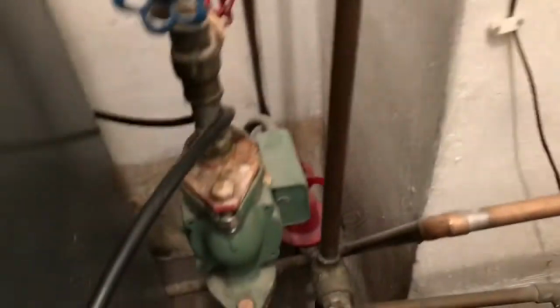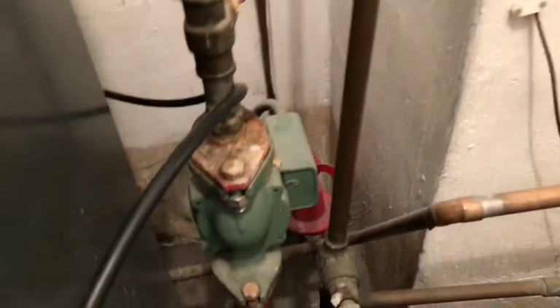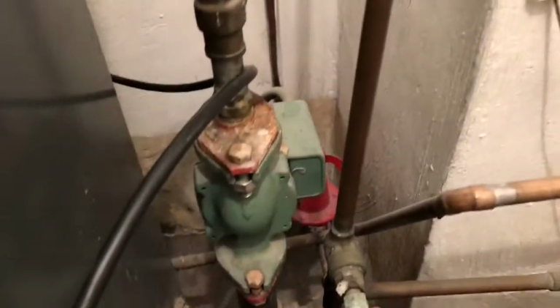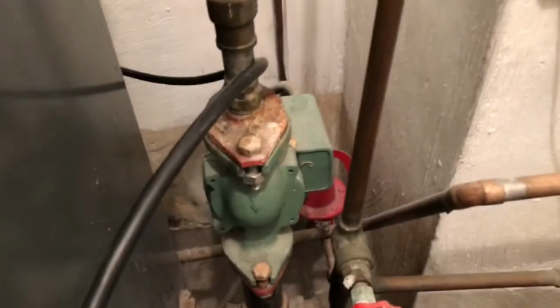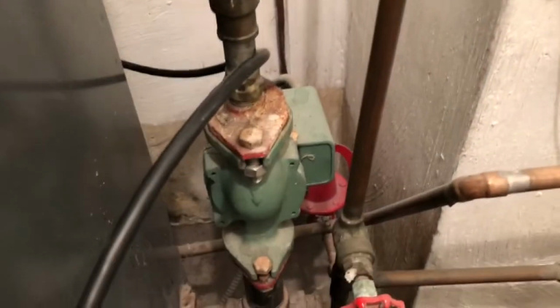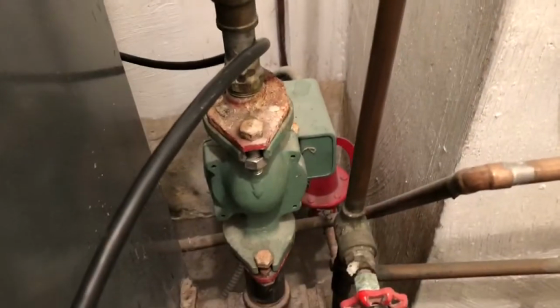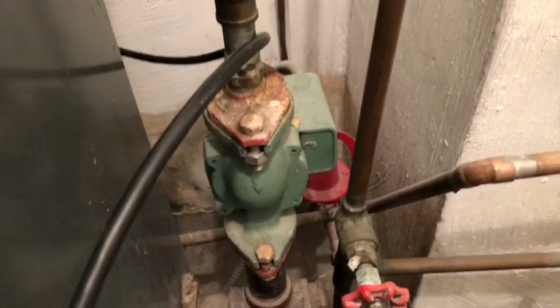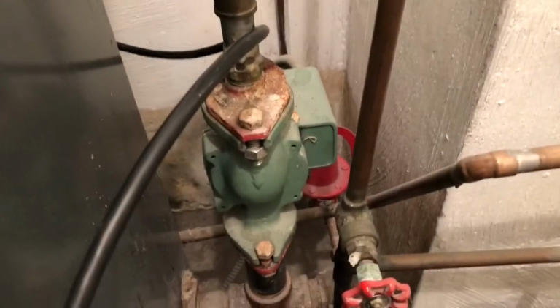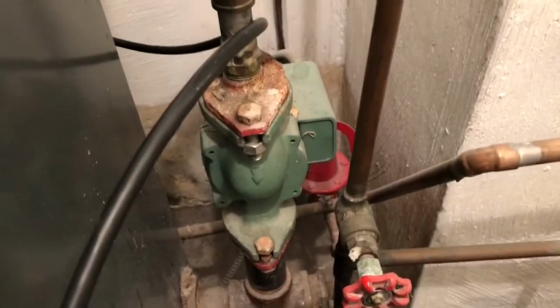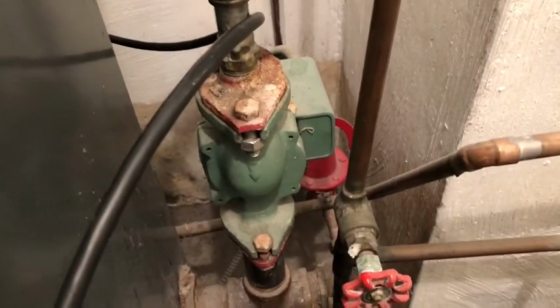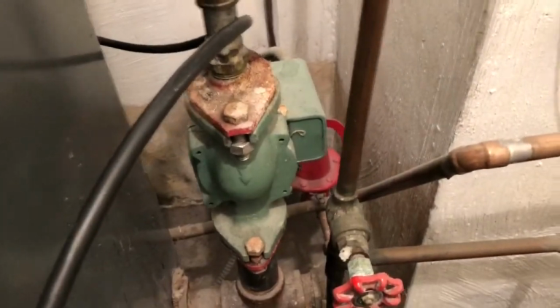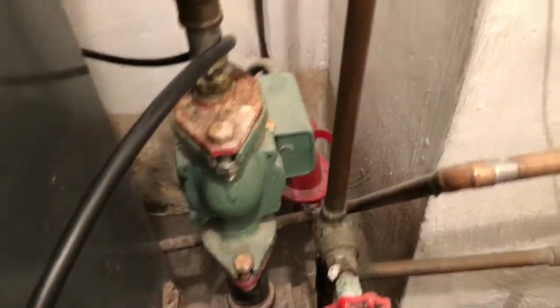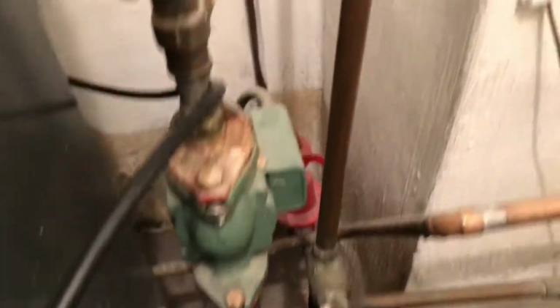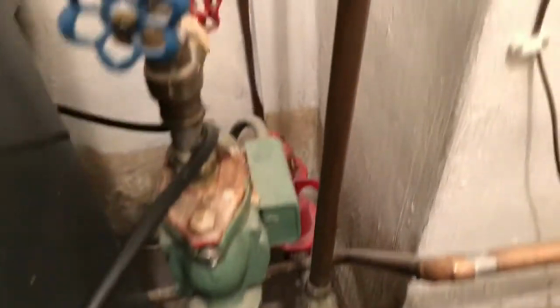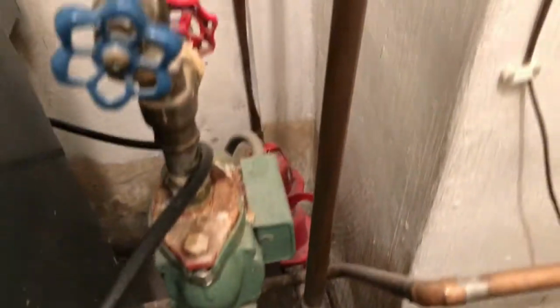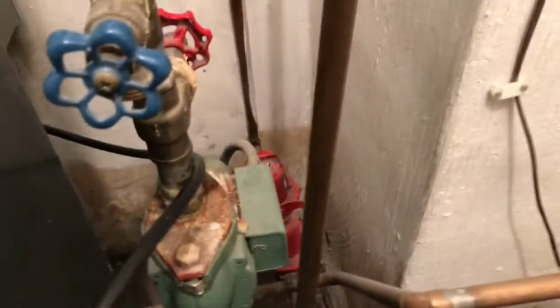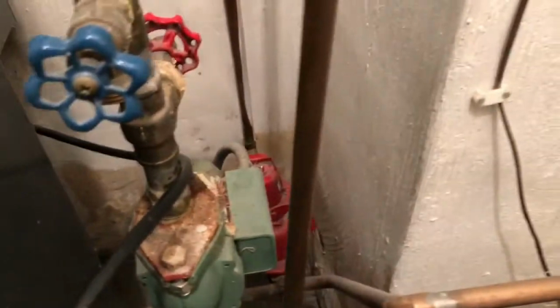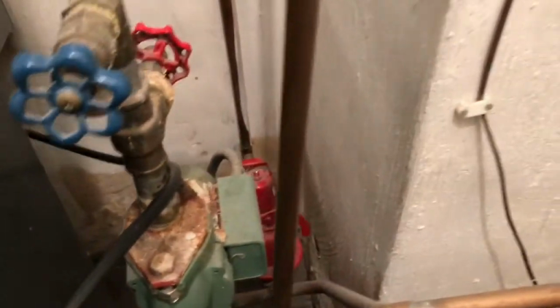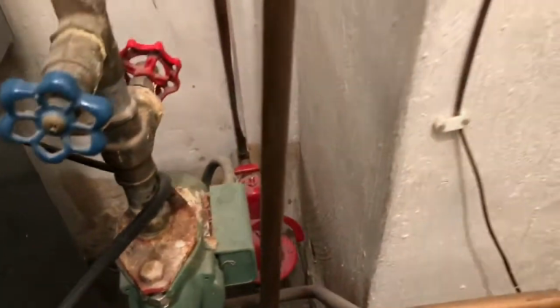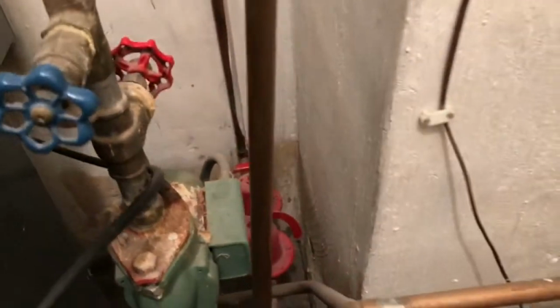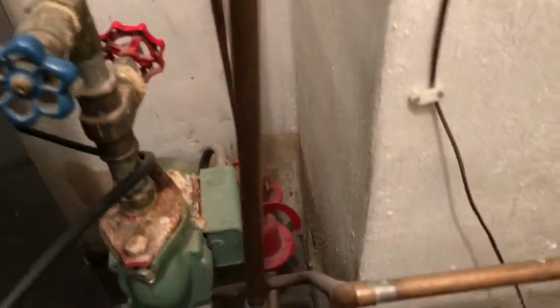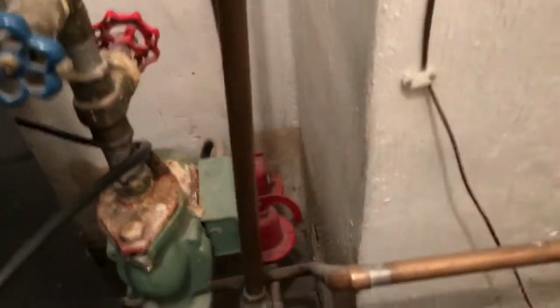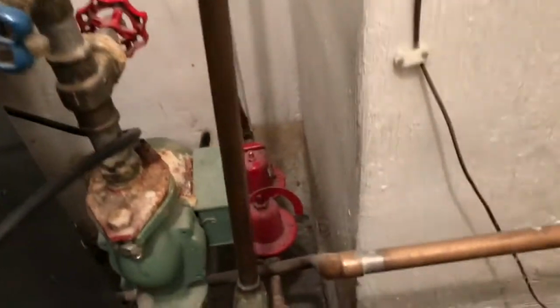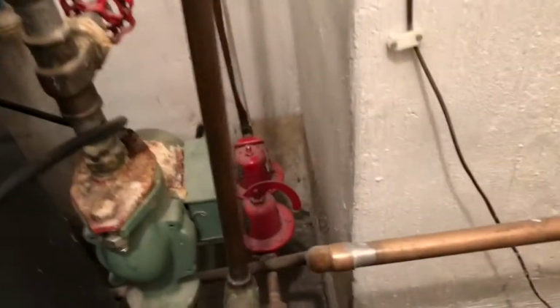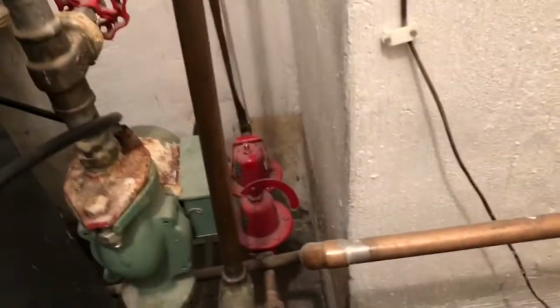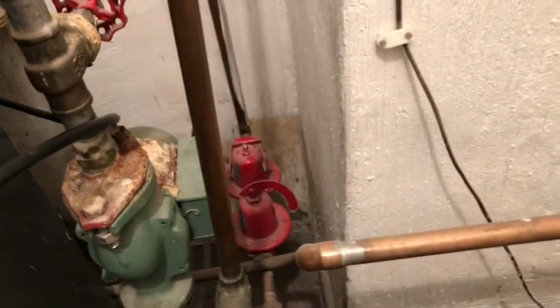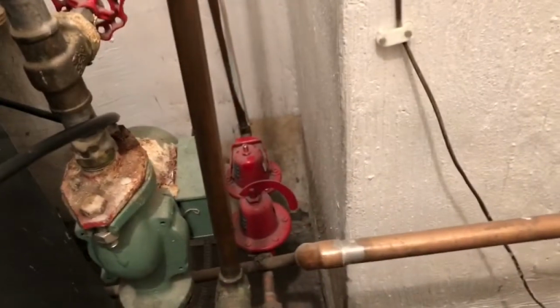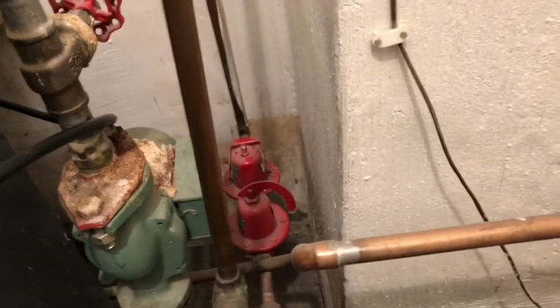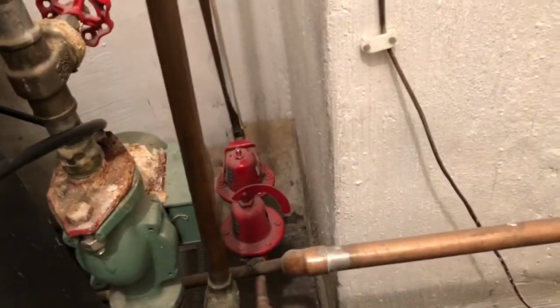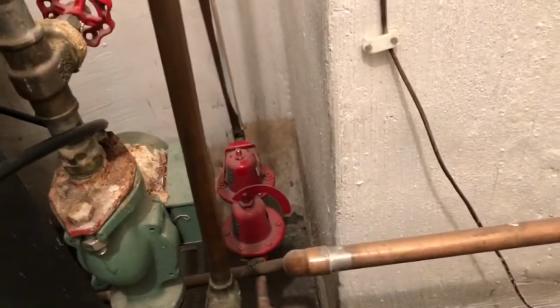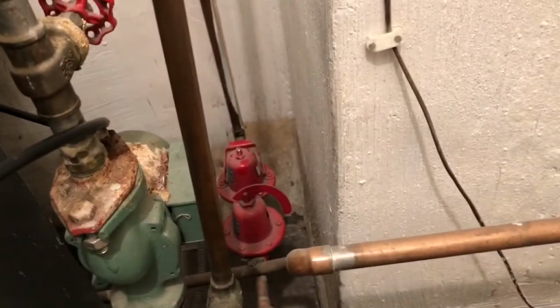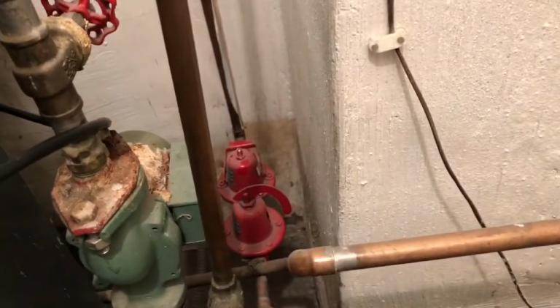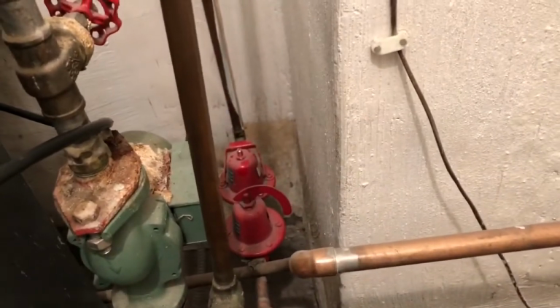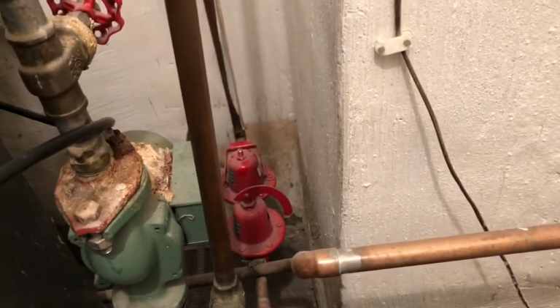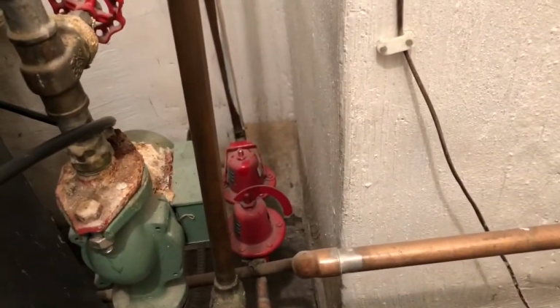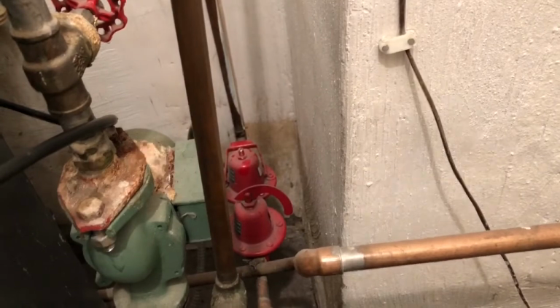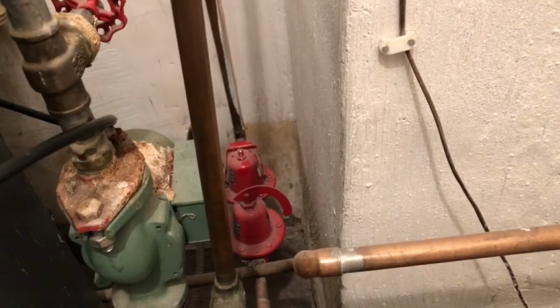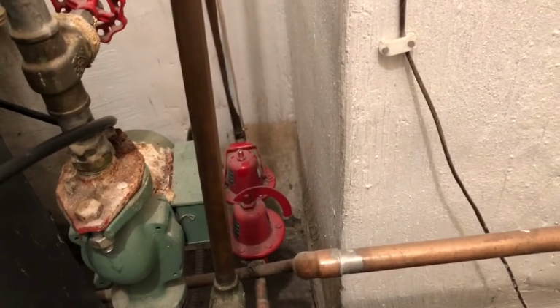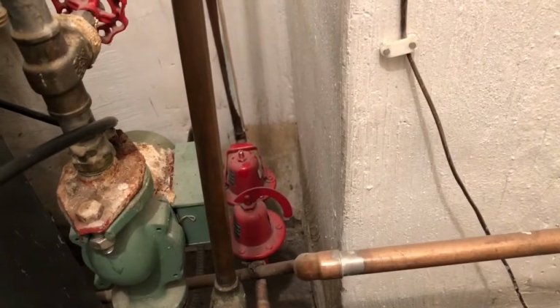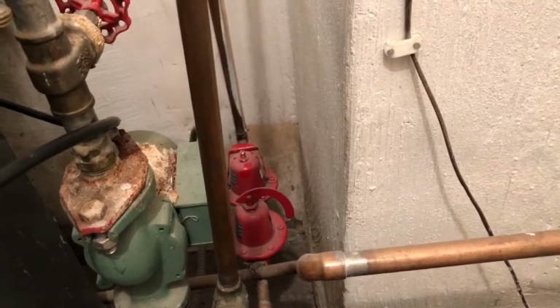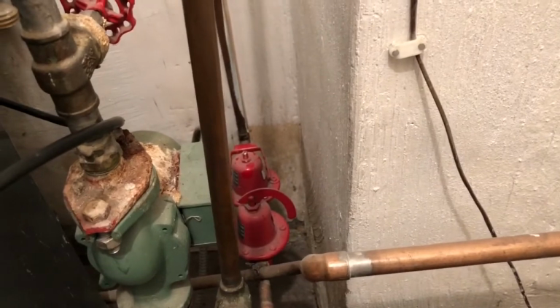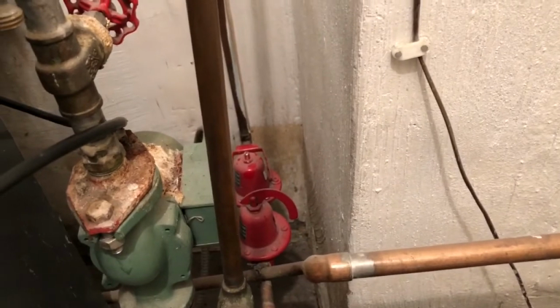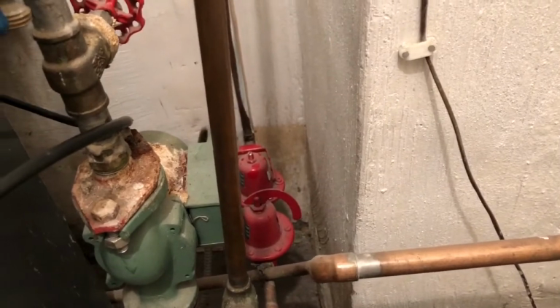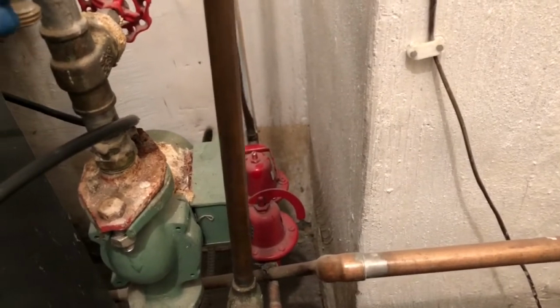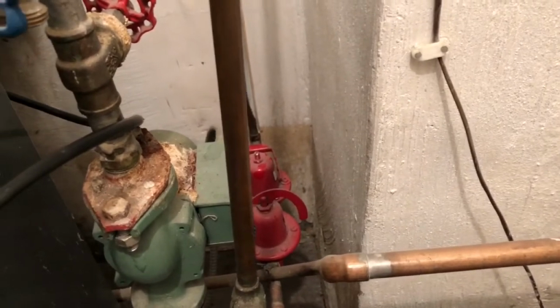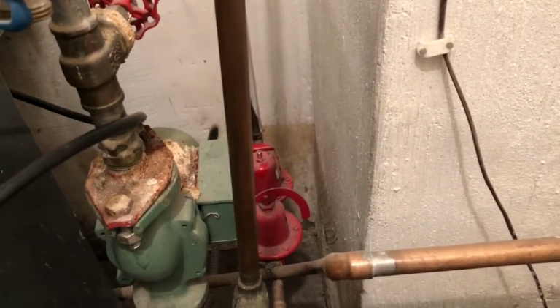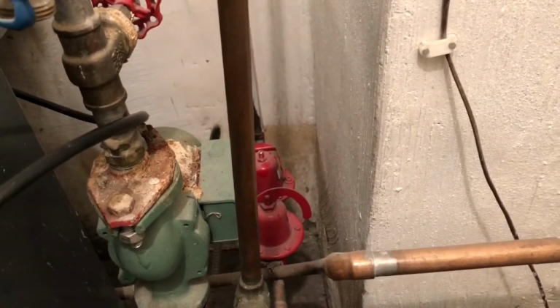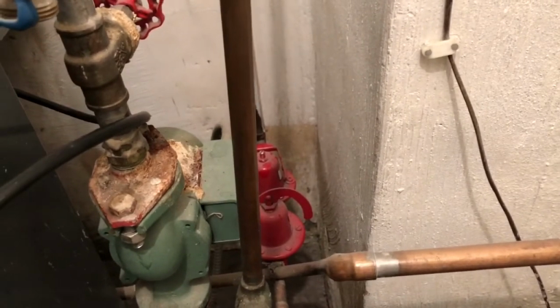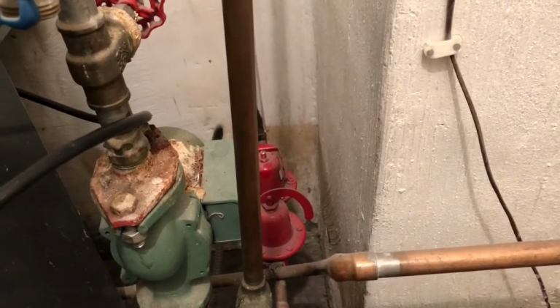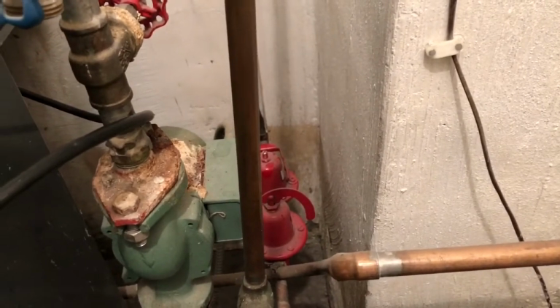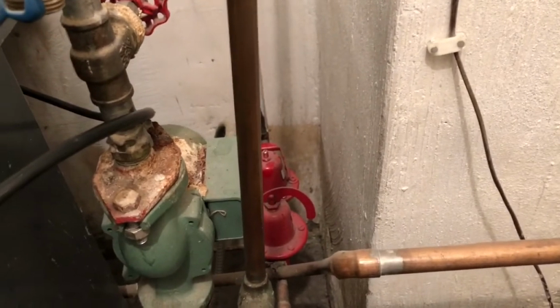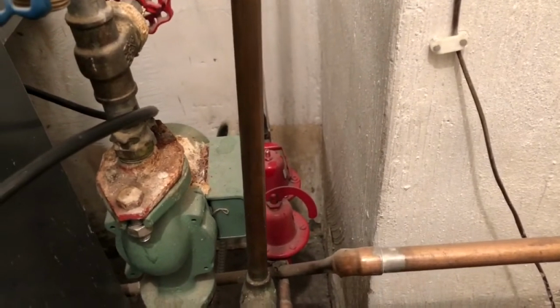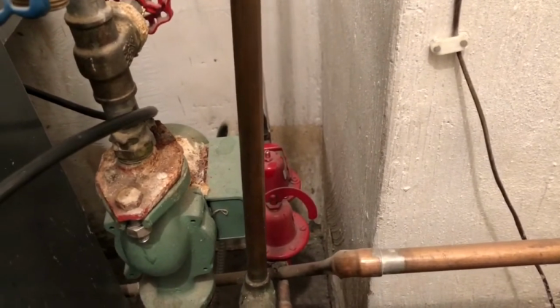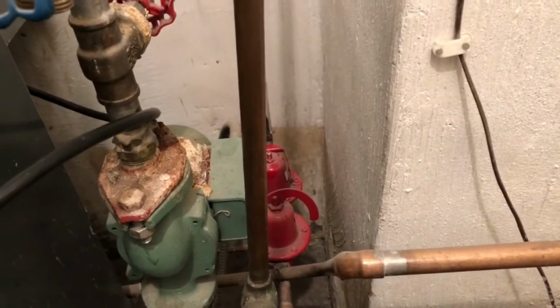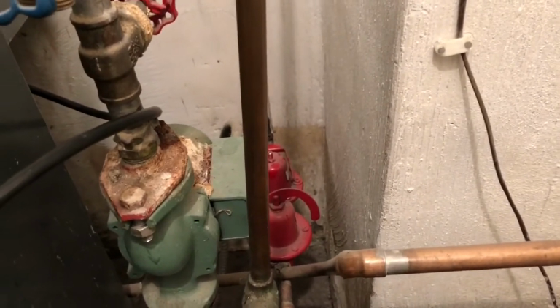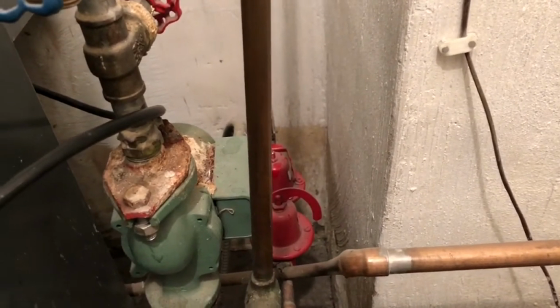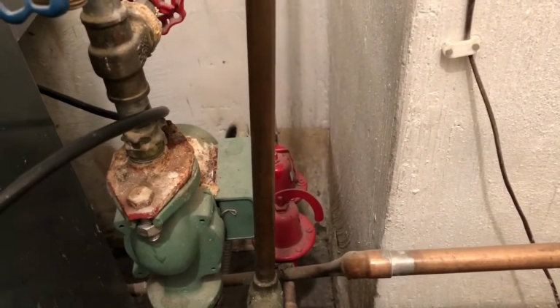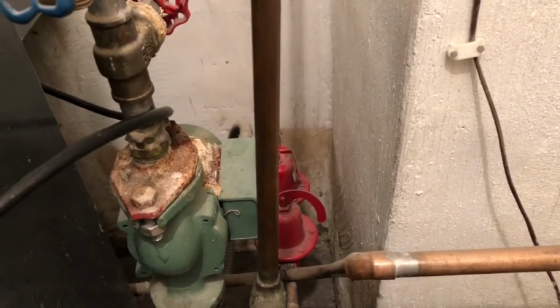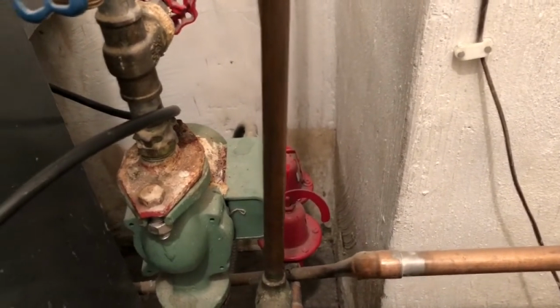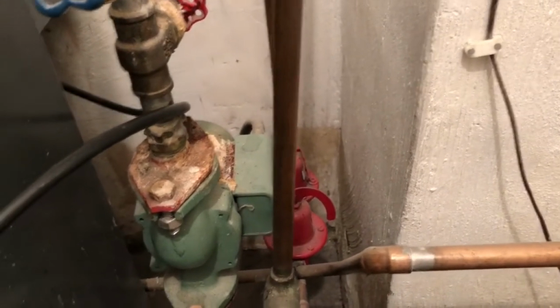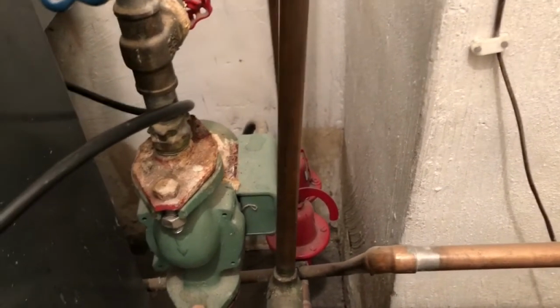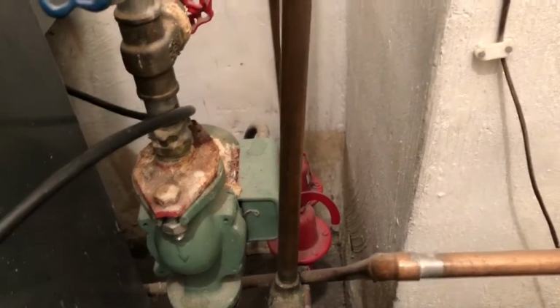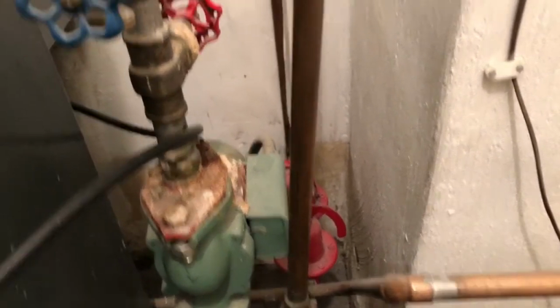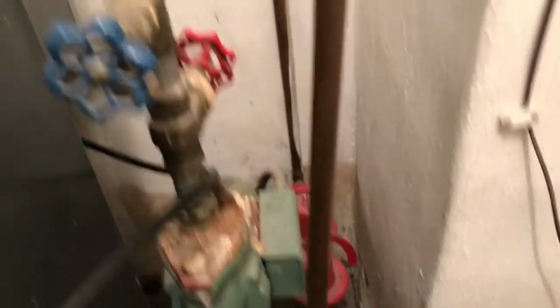There's our single circulator. Behind that is our dual B&G pressure reducing and relief valve.